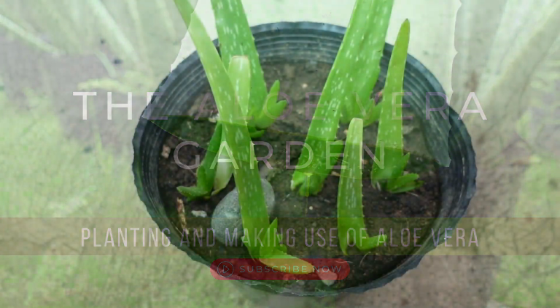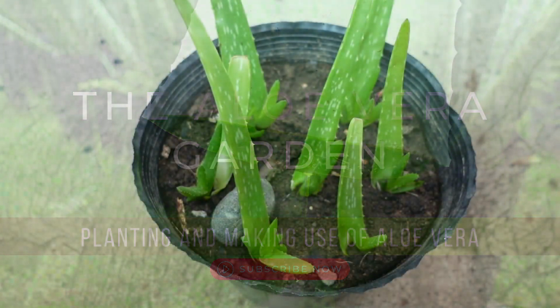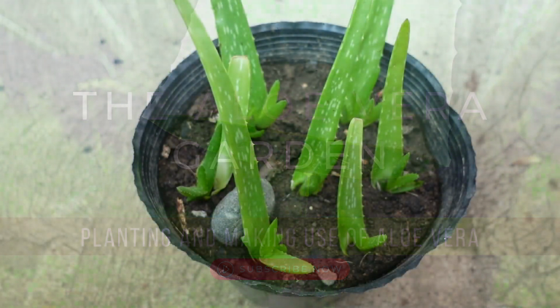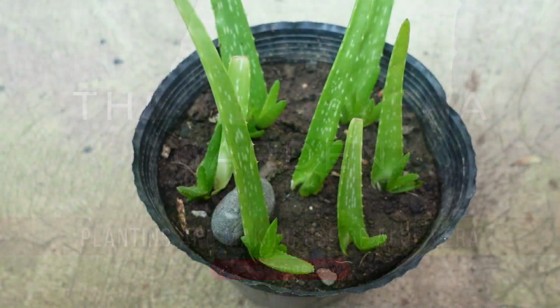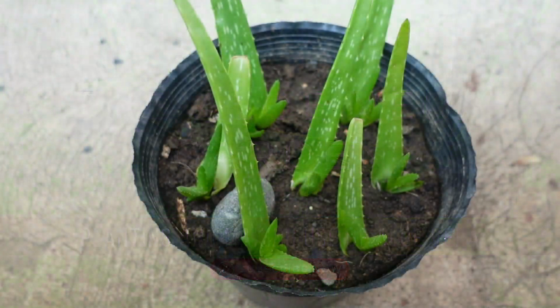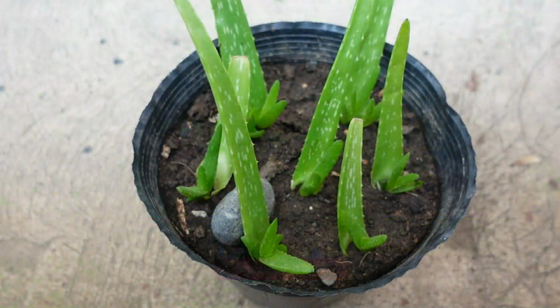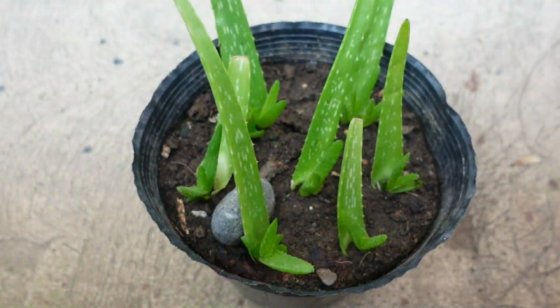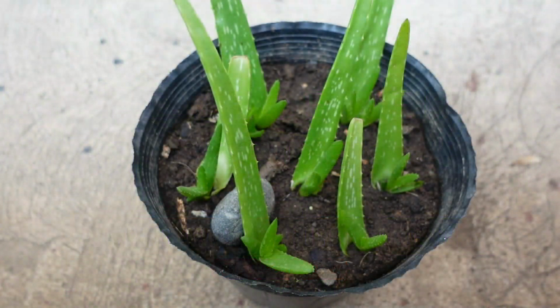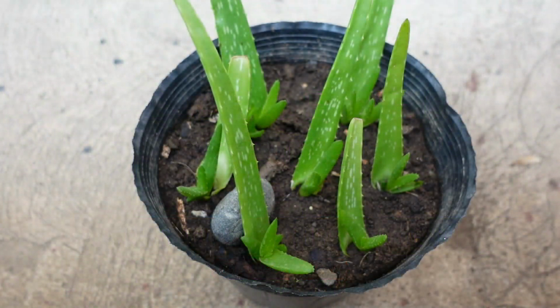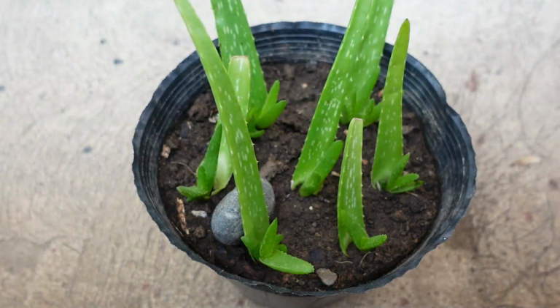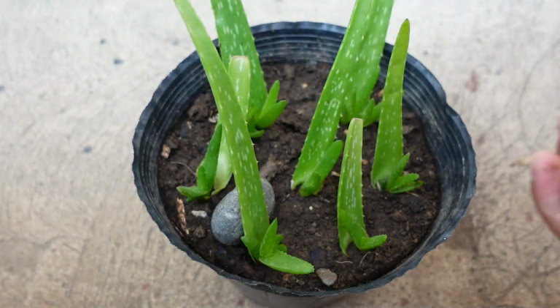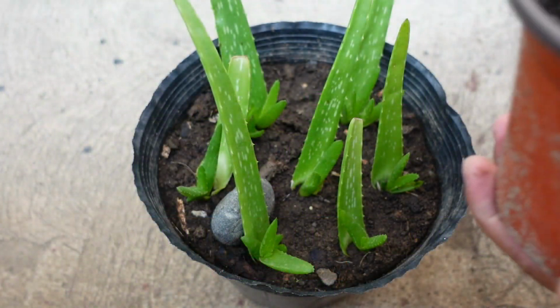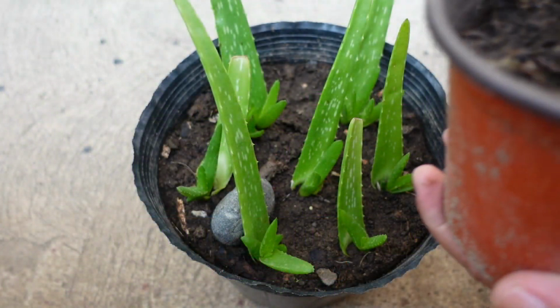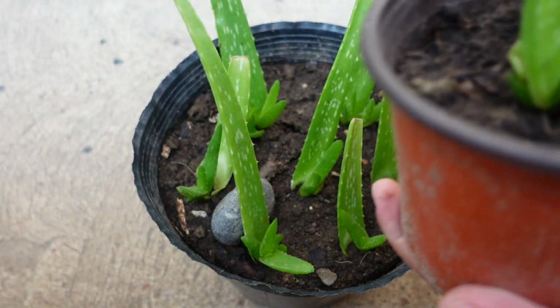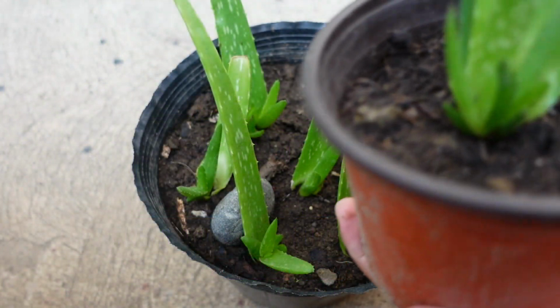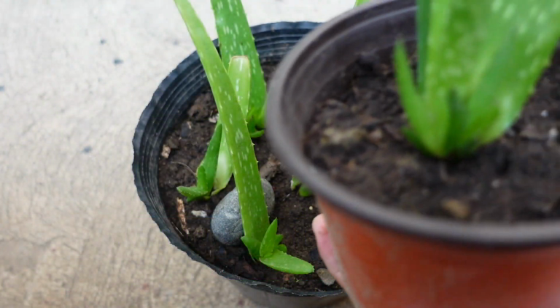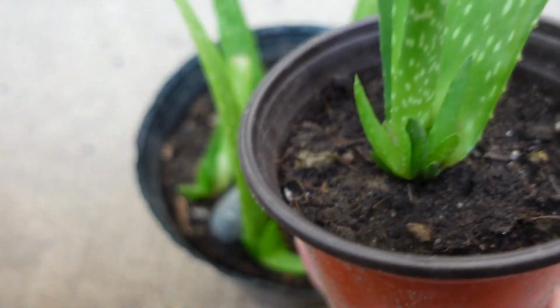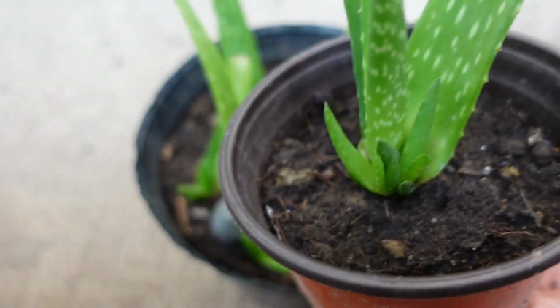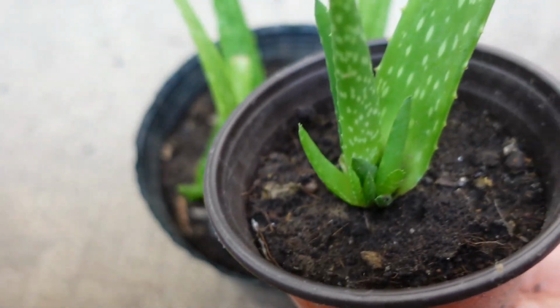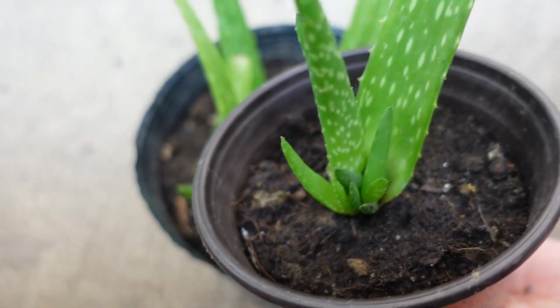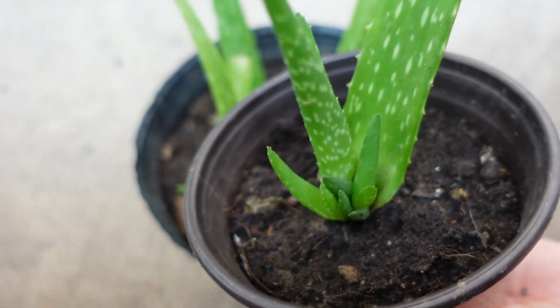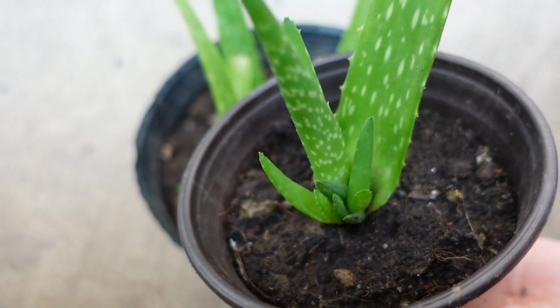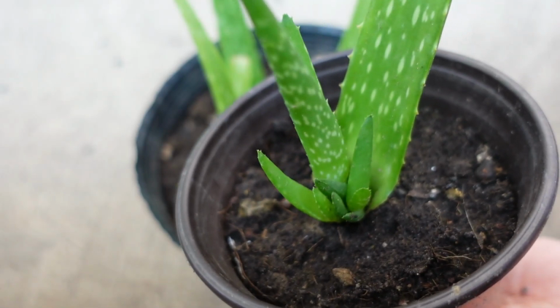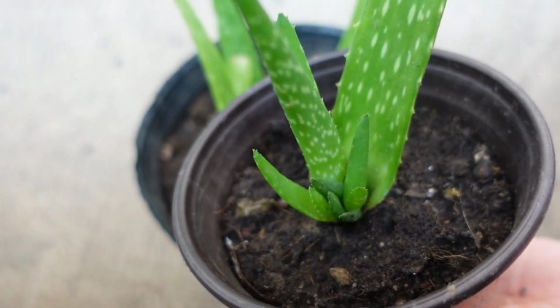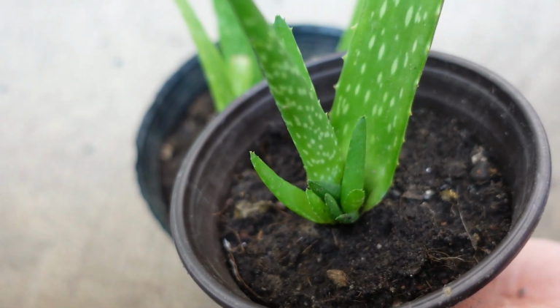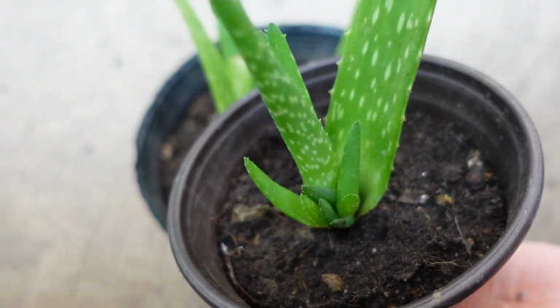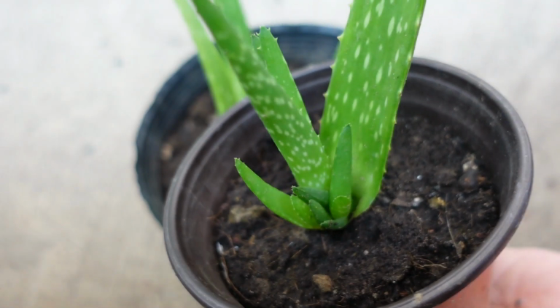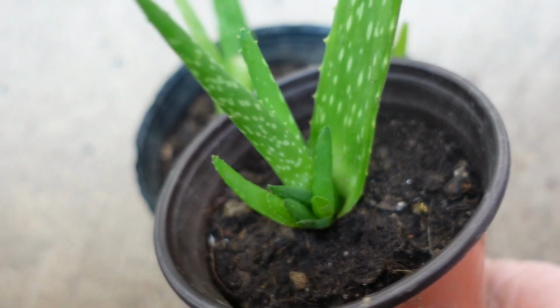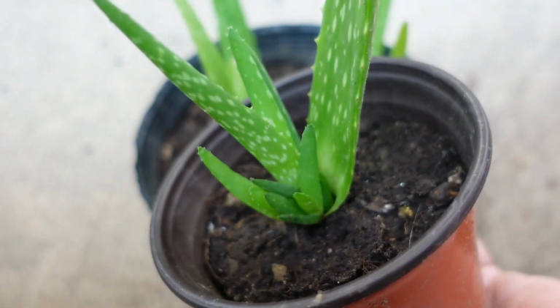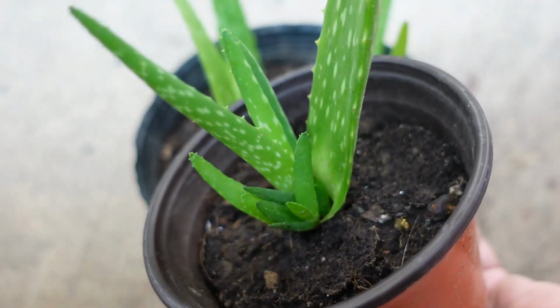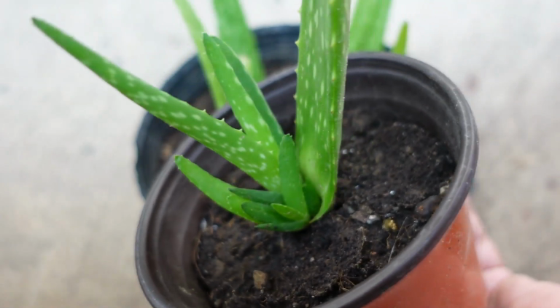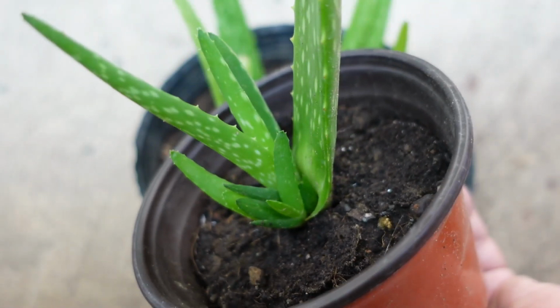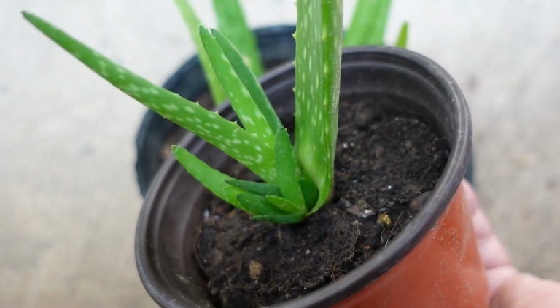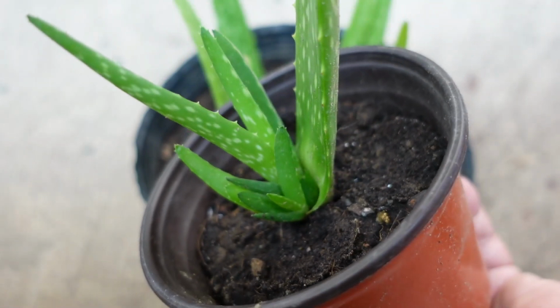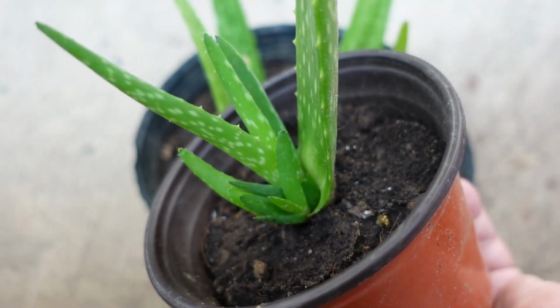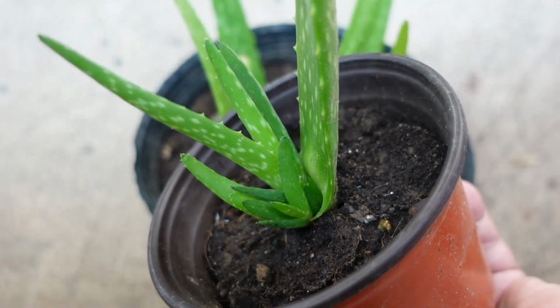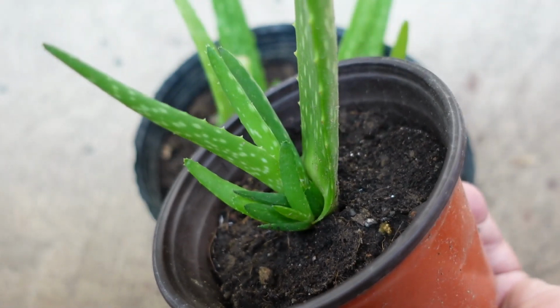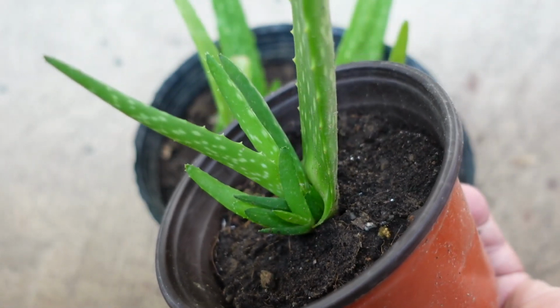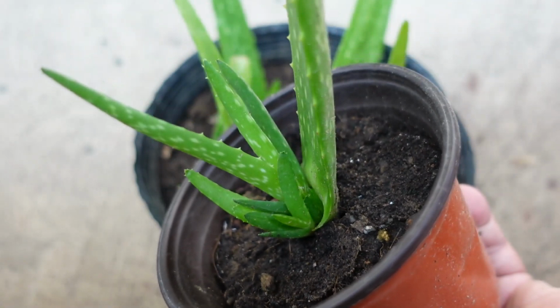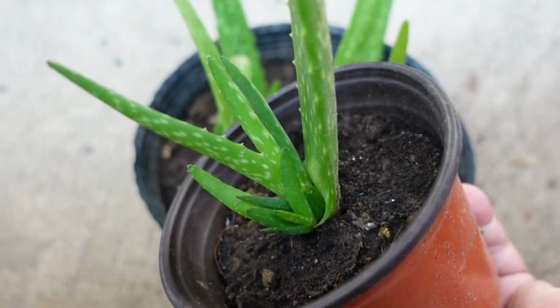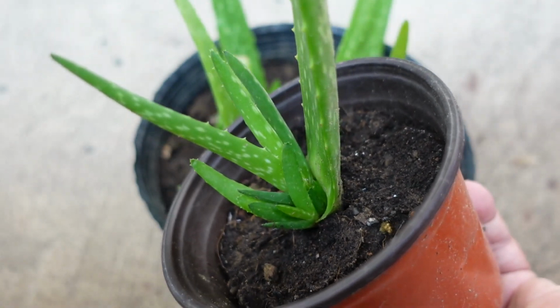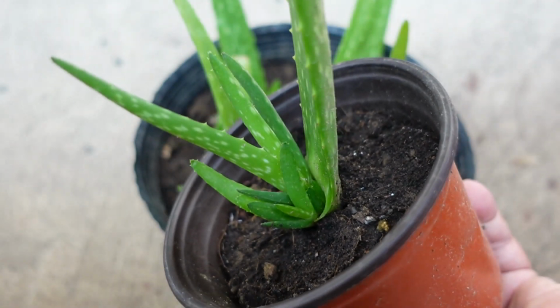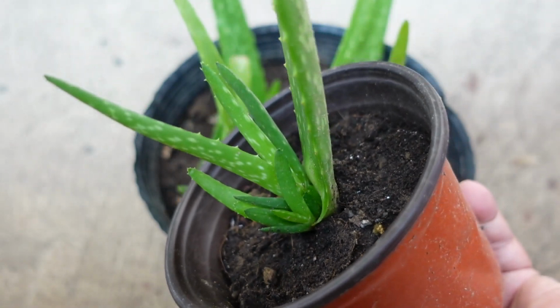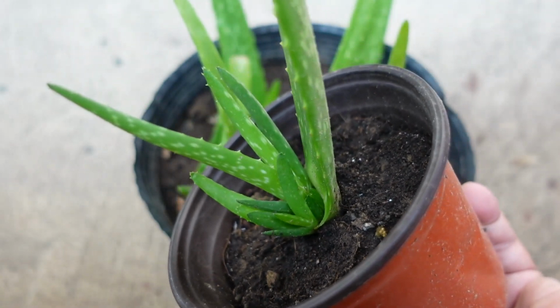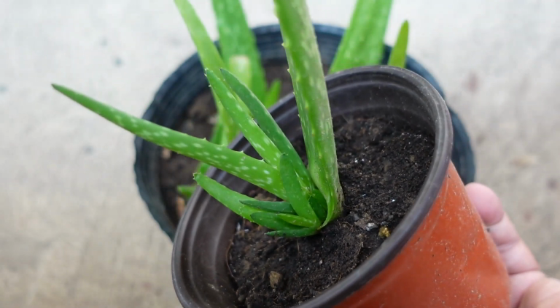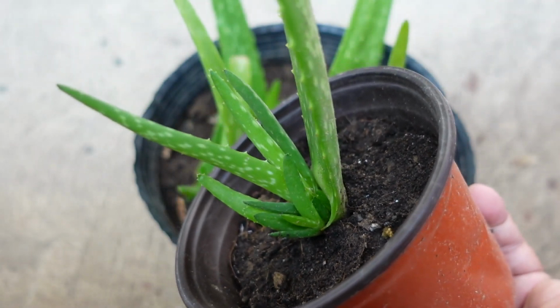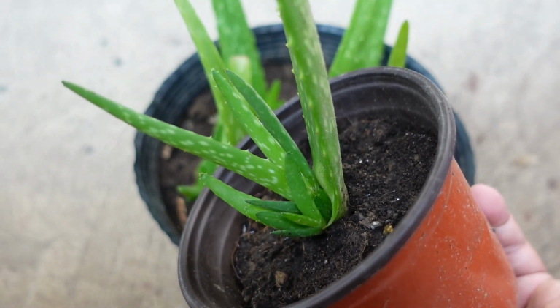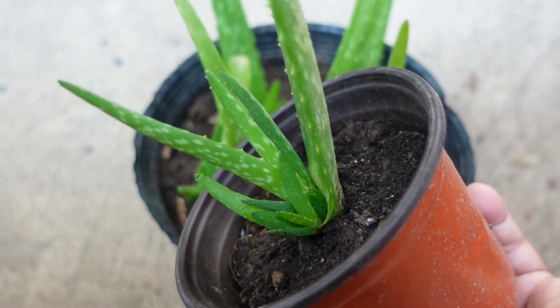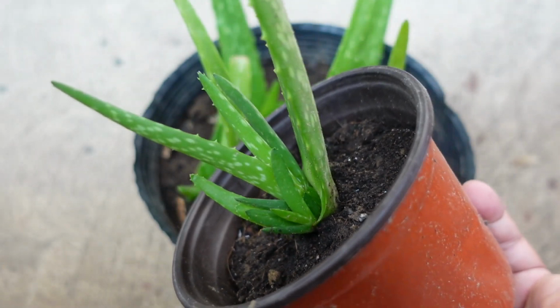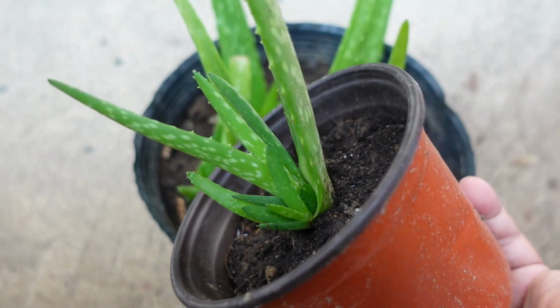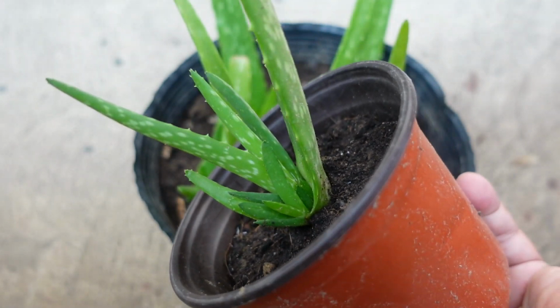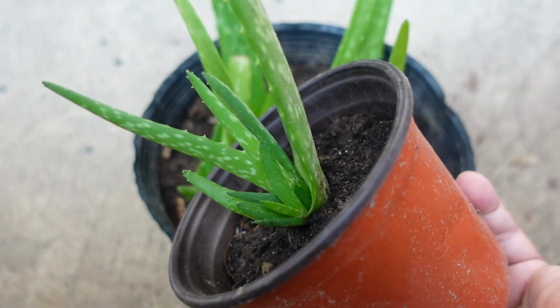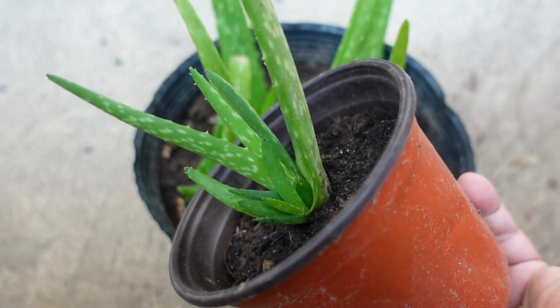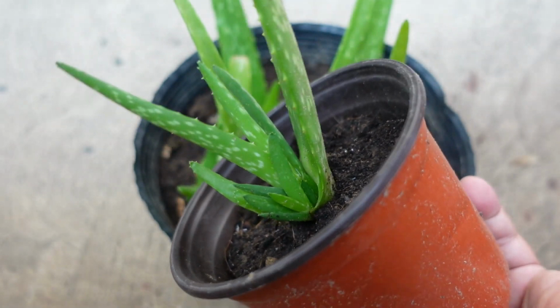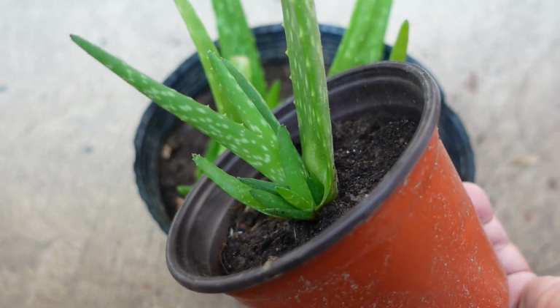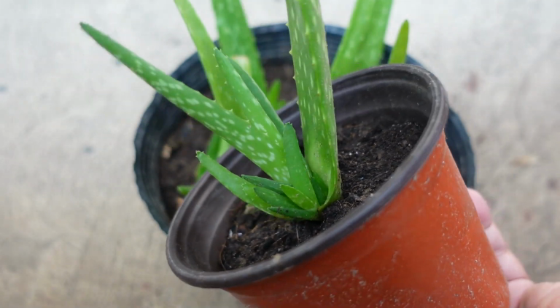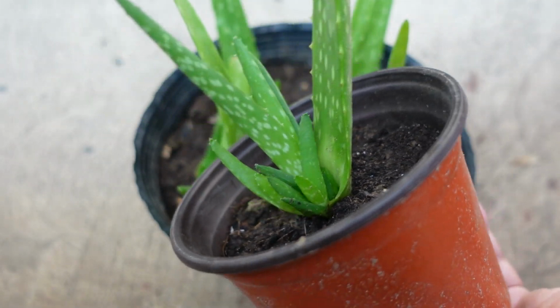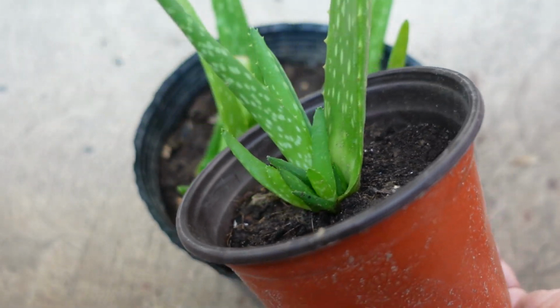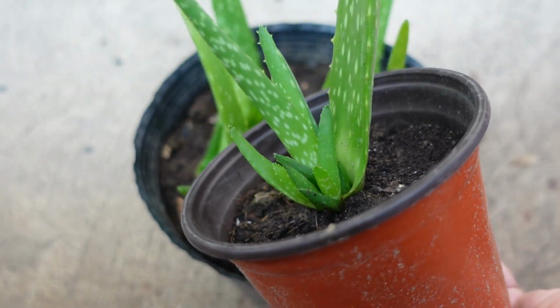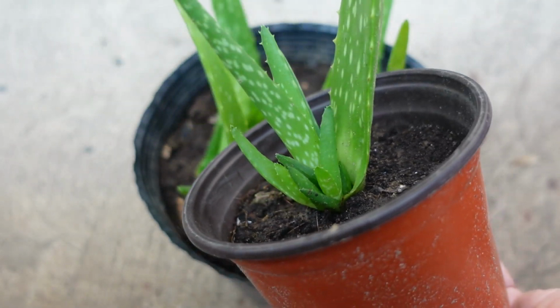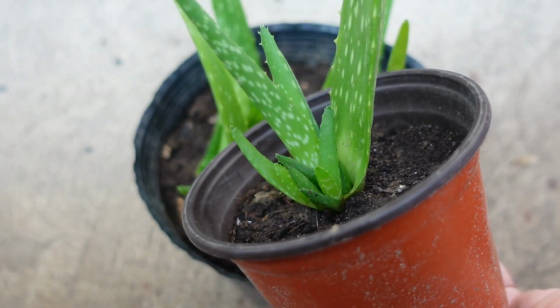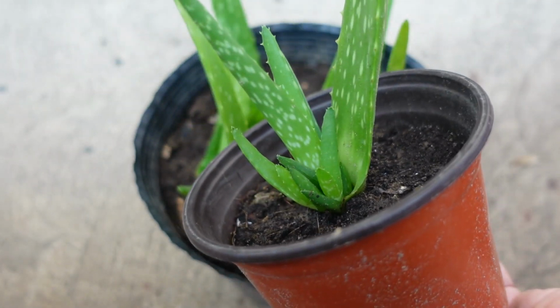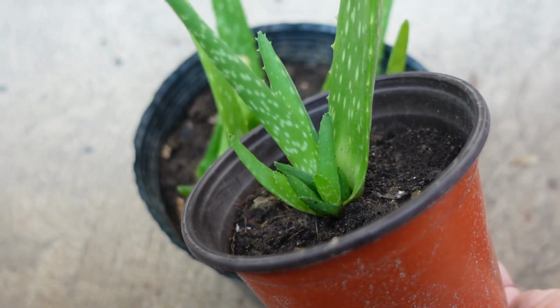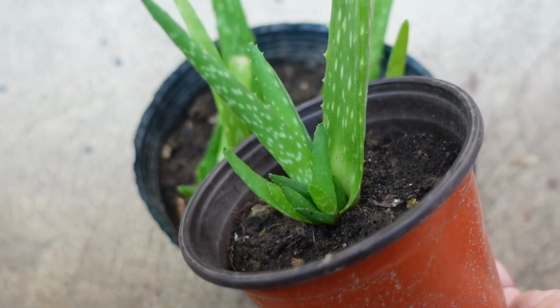Hi guys, today is just an update of the aloe vera leaves I propagated.